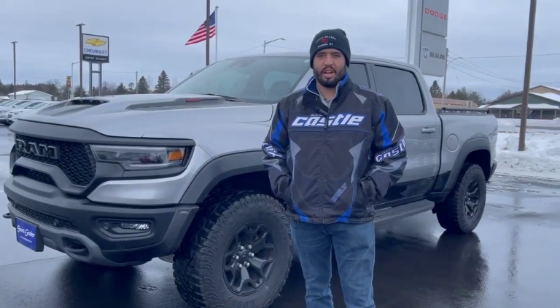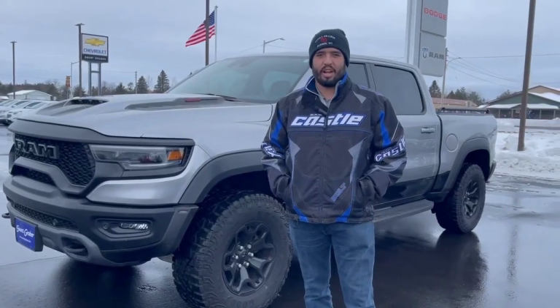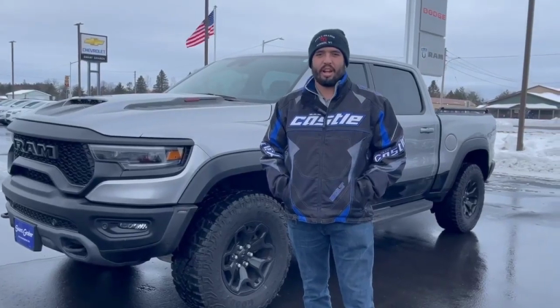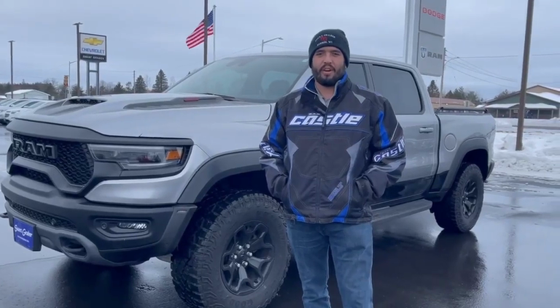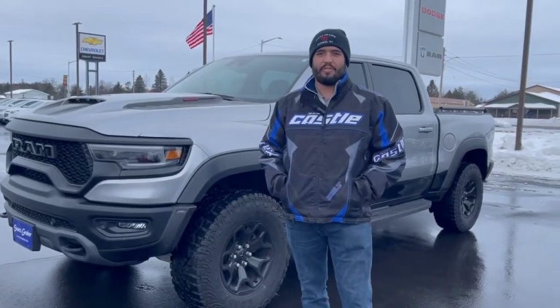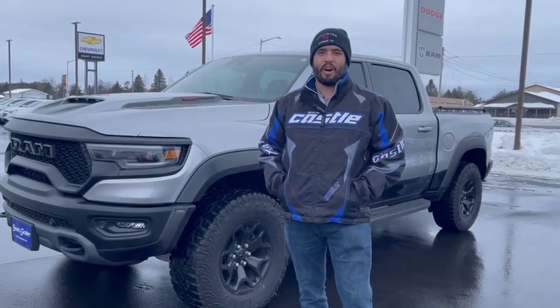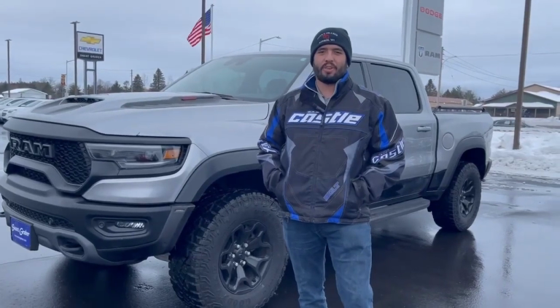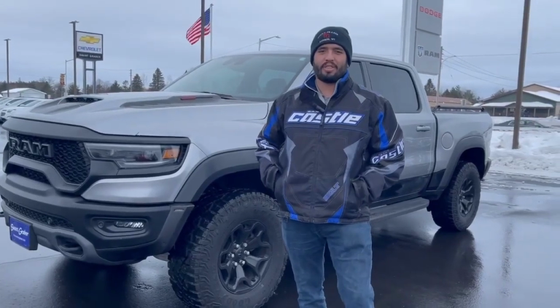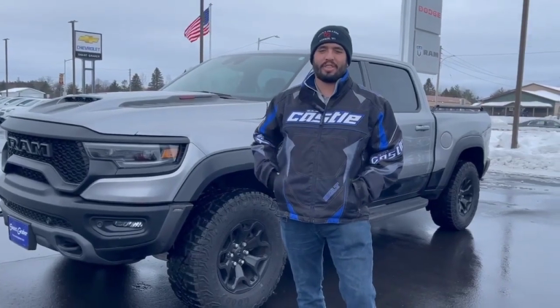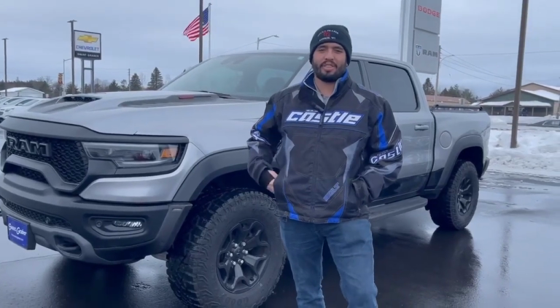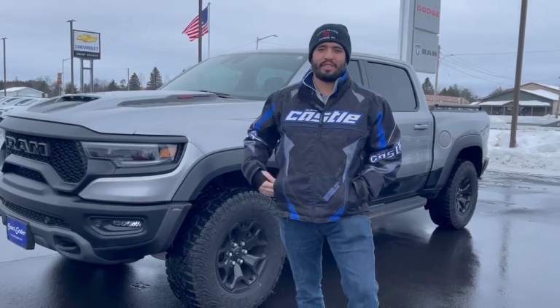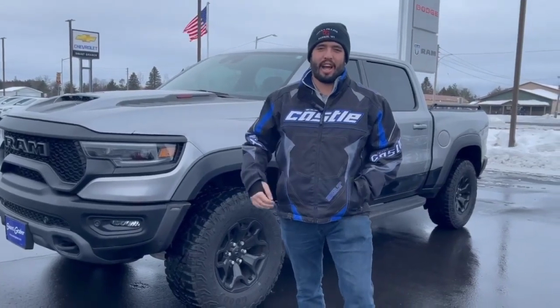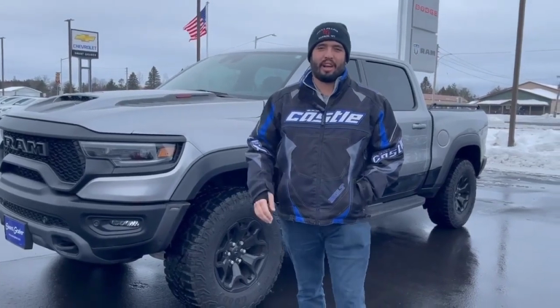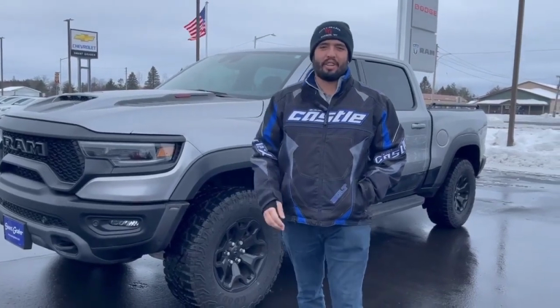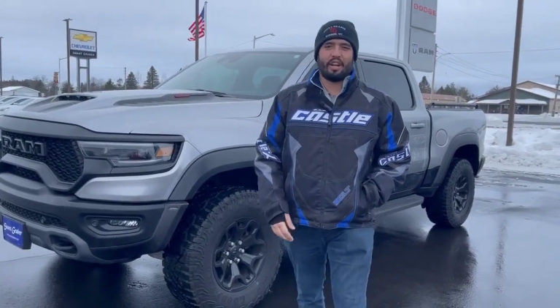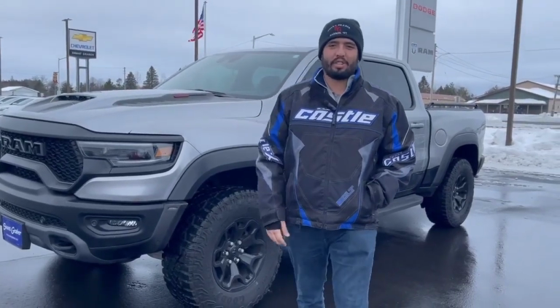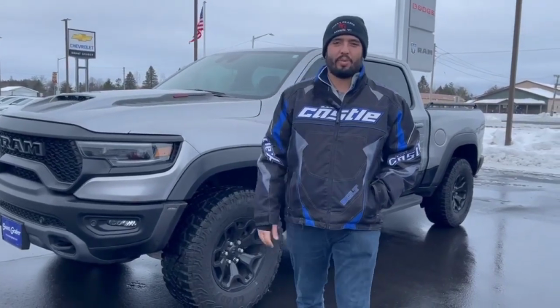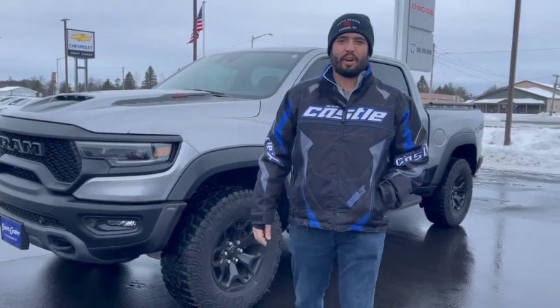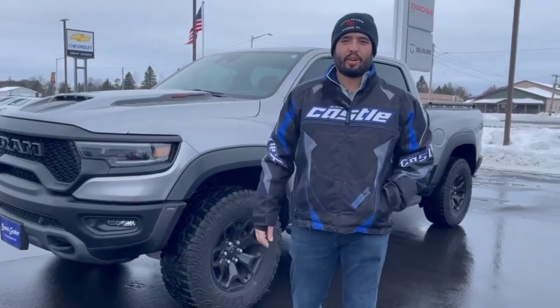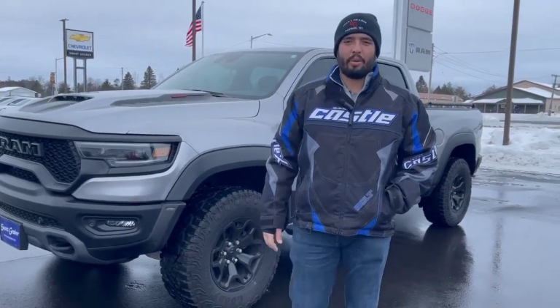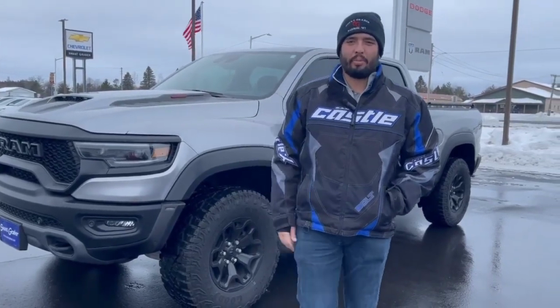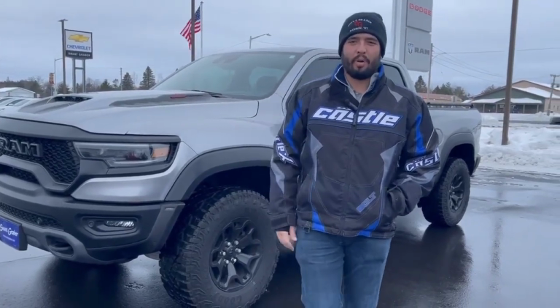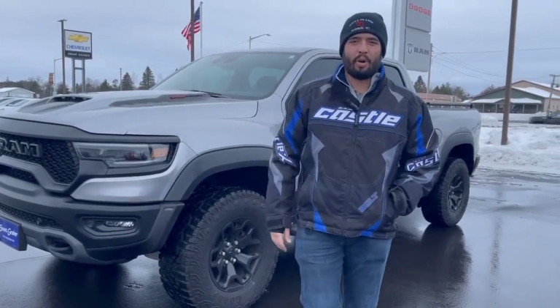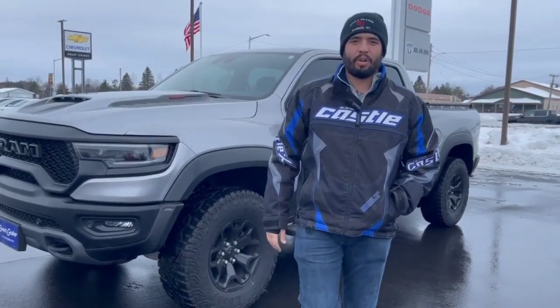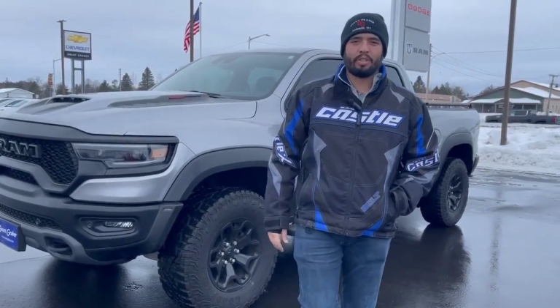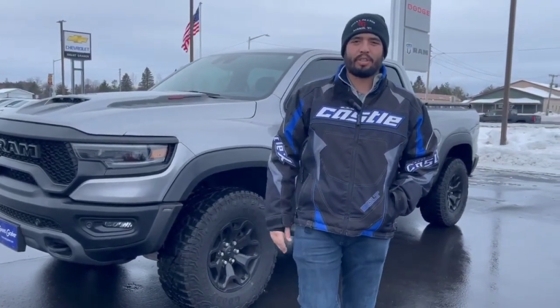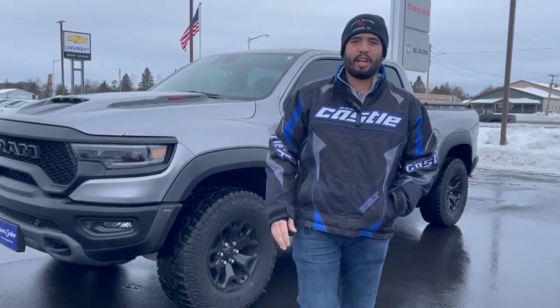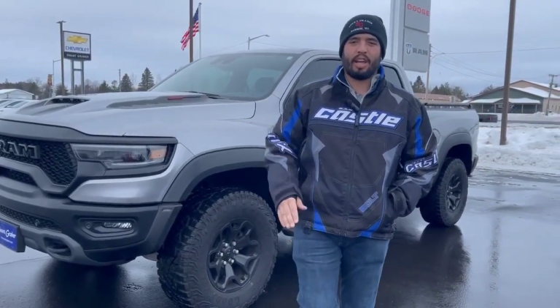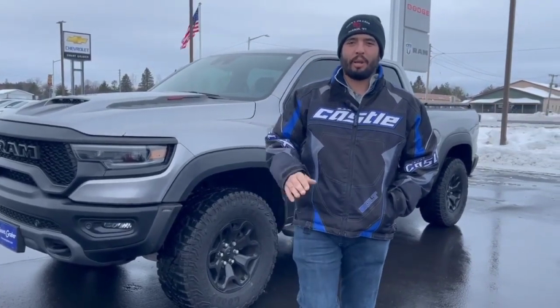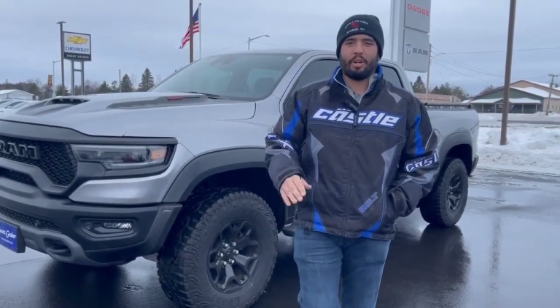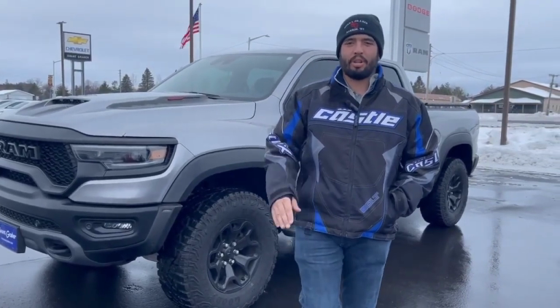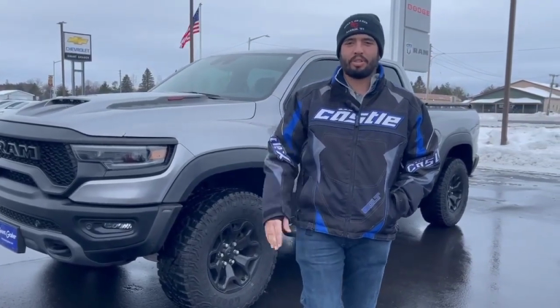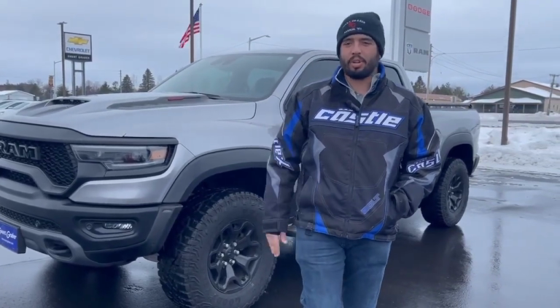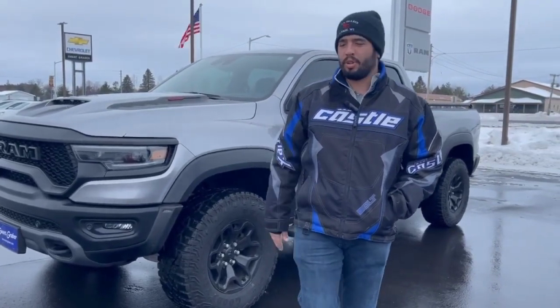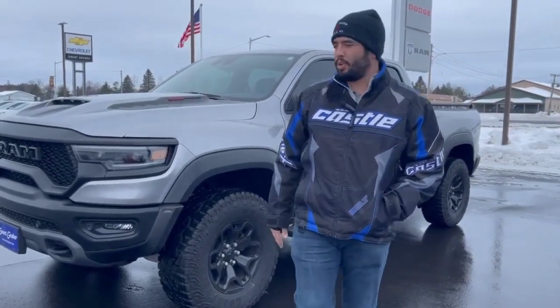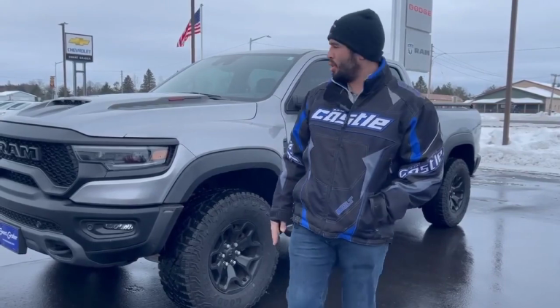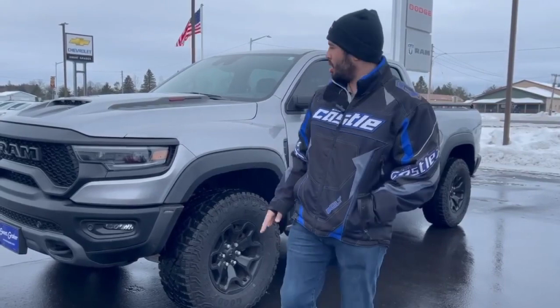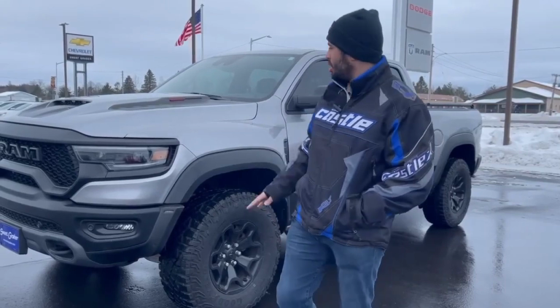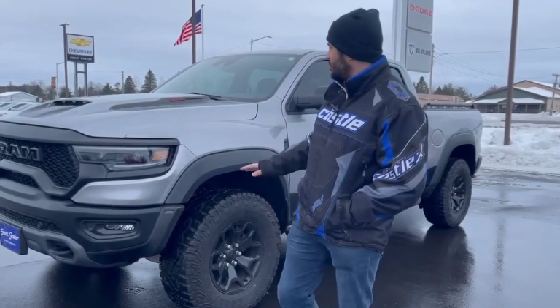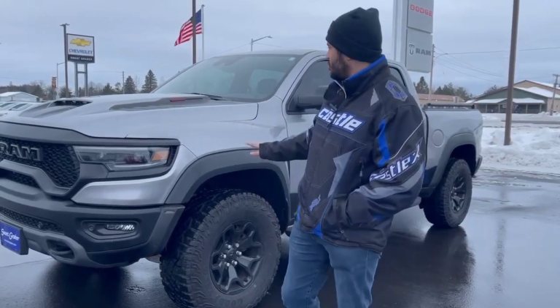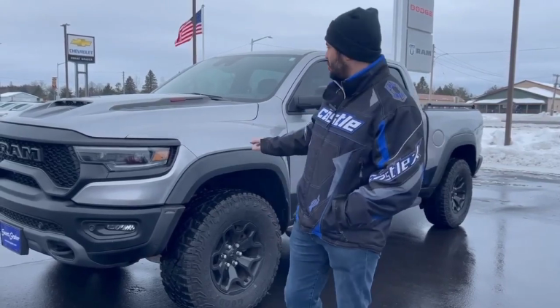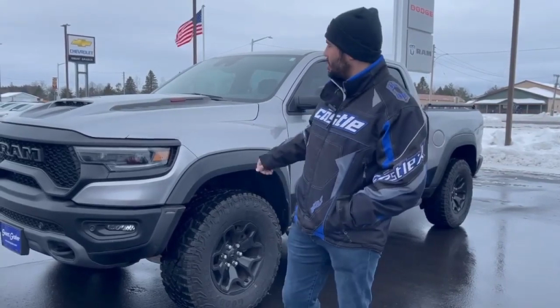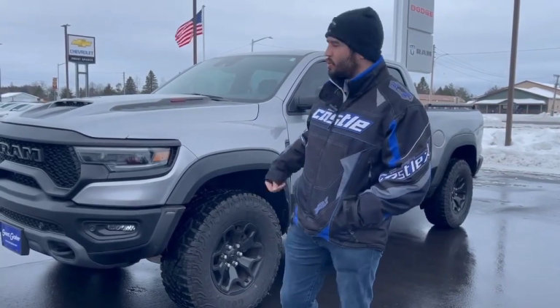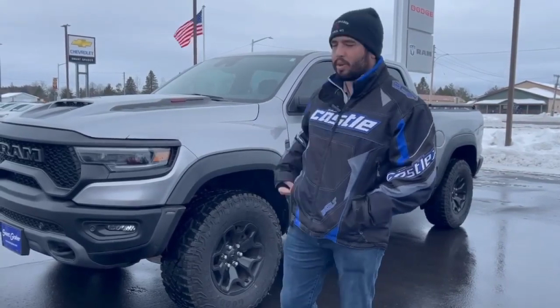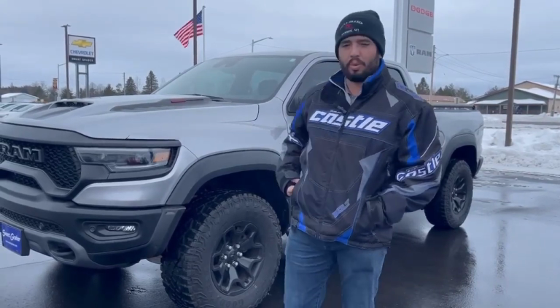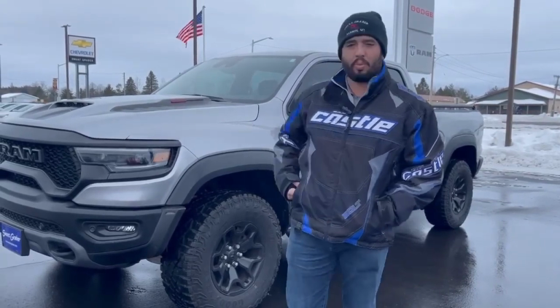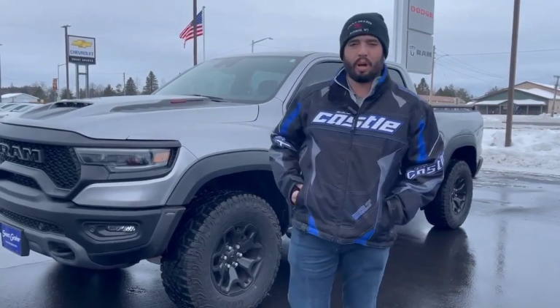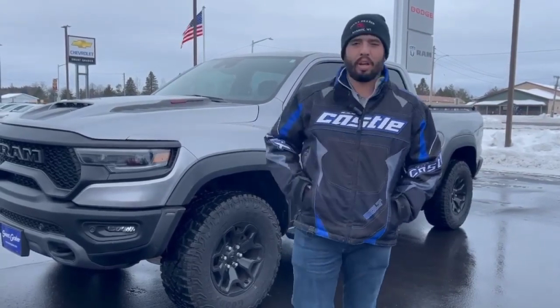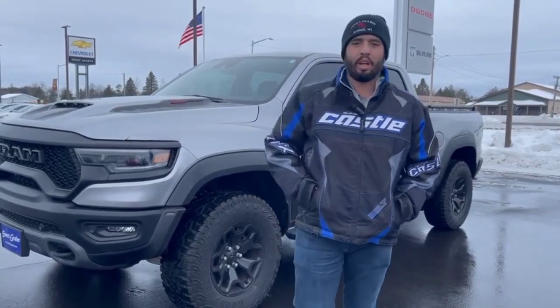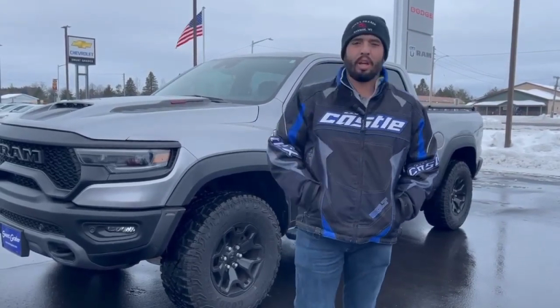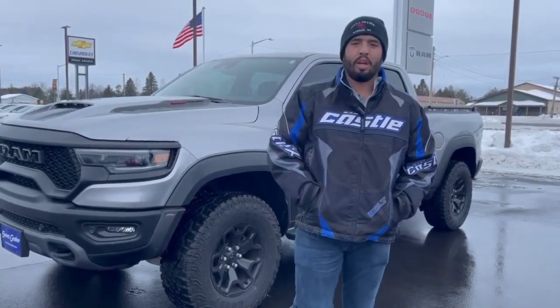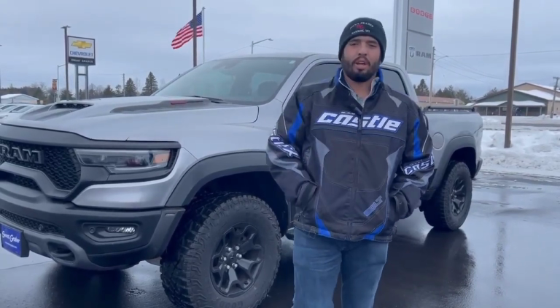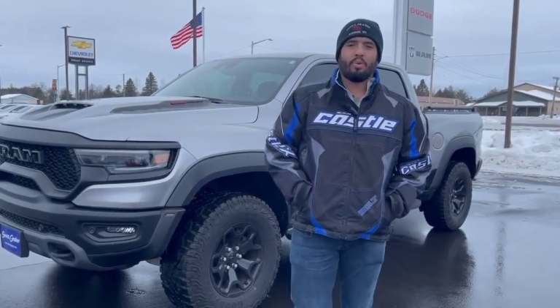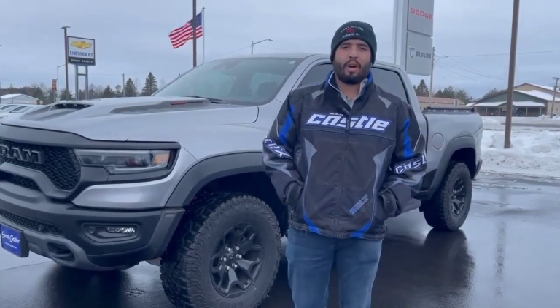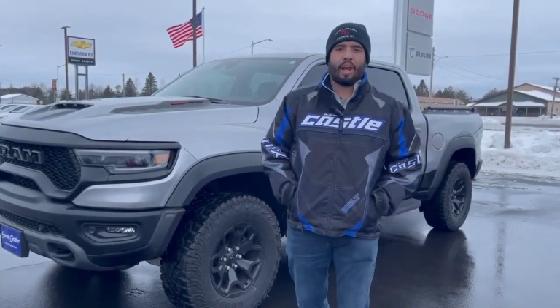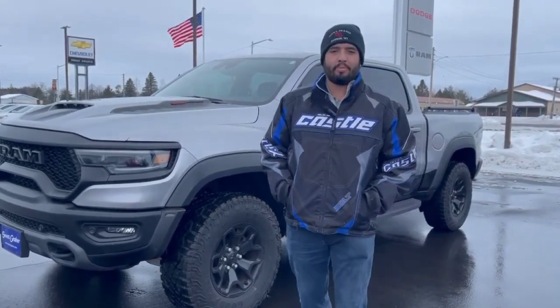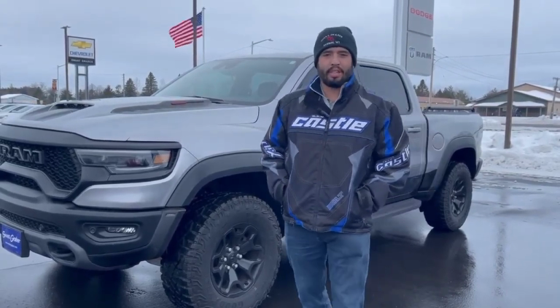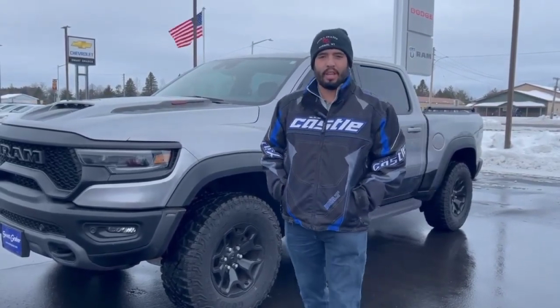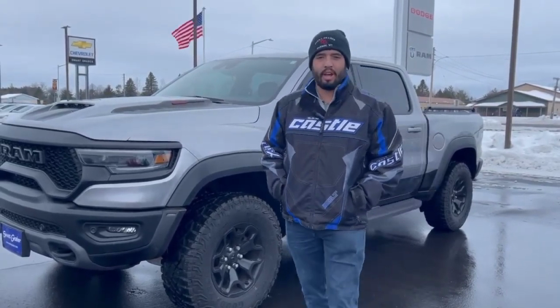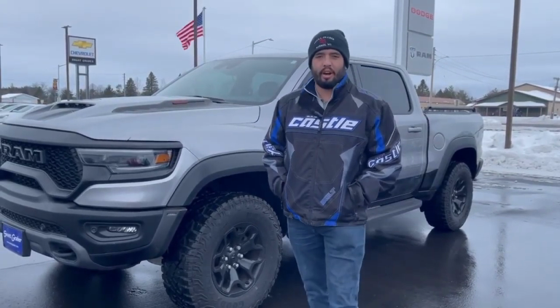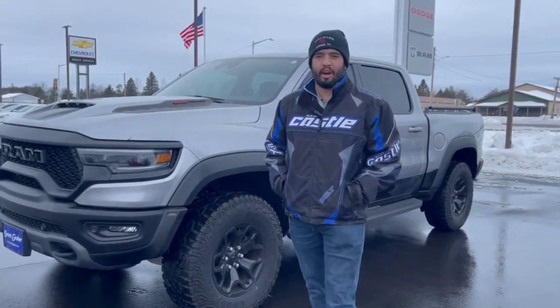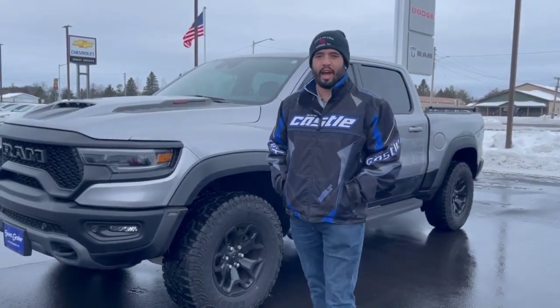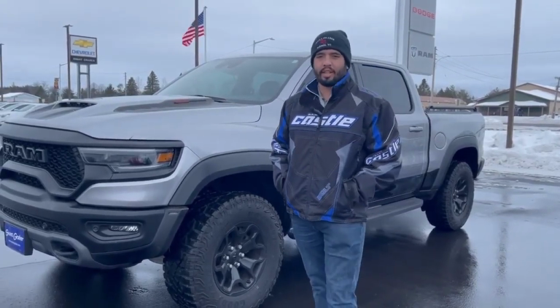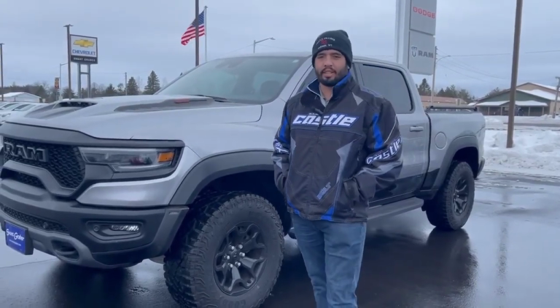Hello folks, this is Talon down at Swat Graber Motors. Today I'm here to show you the all-new 2021 Ram TRX.